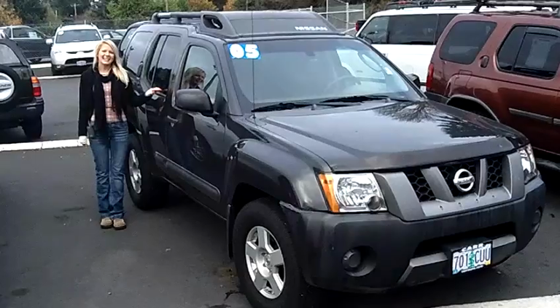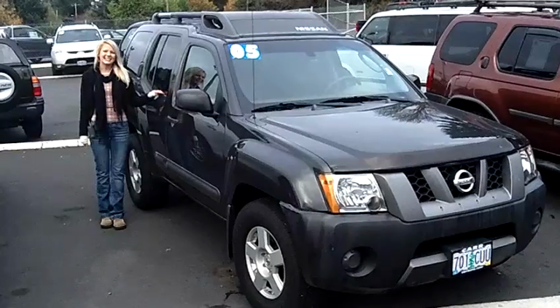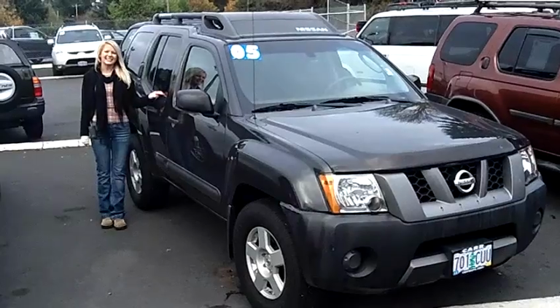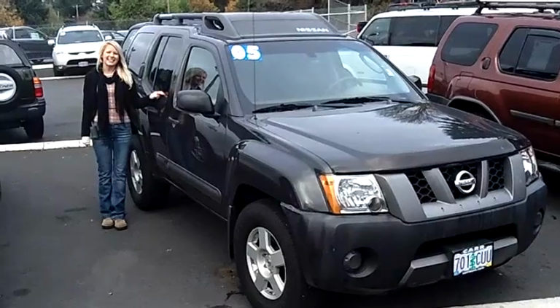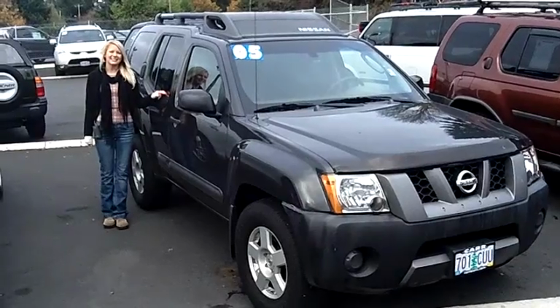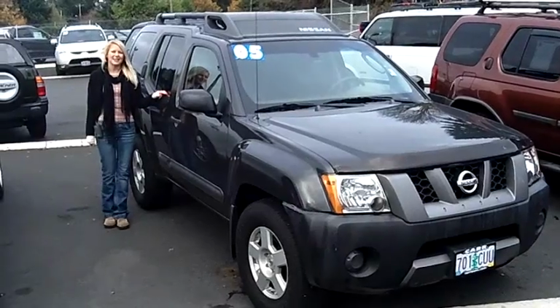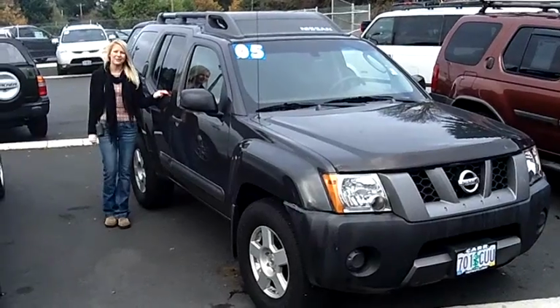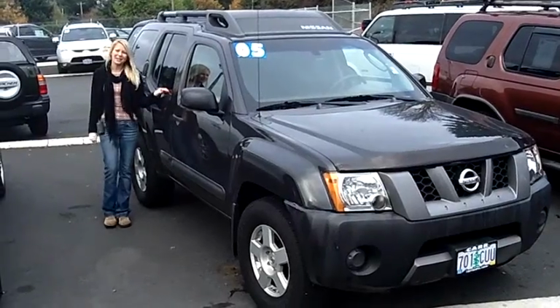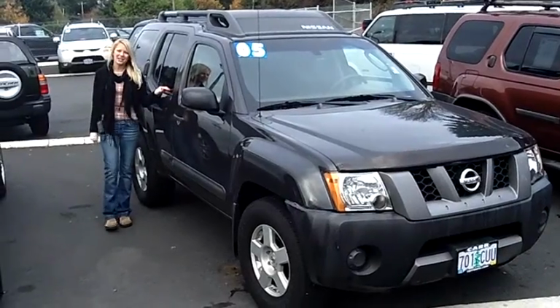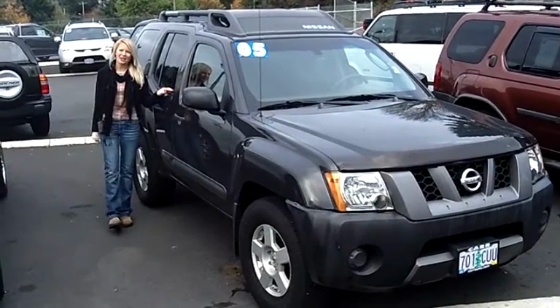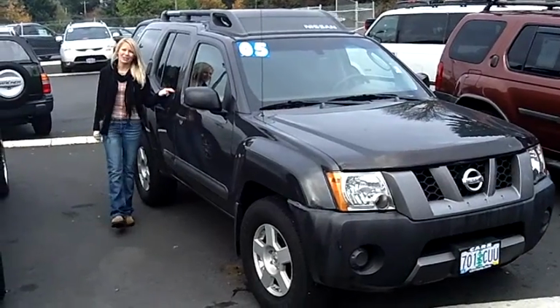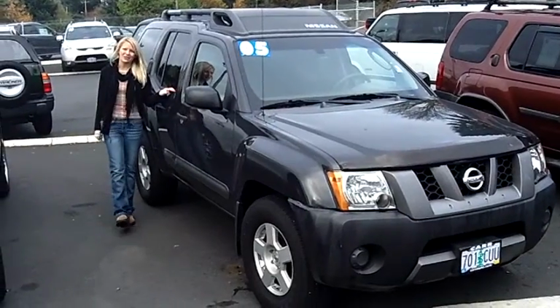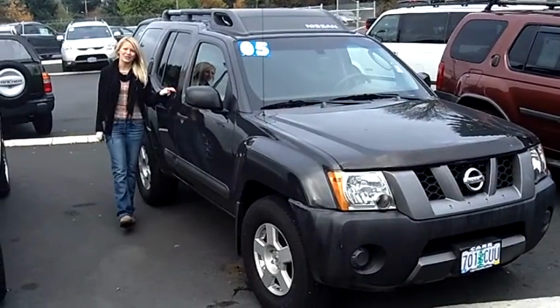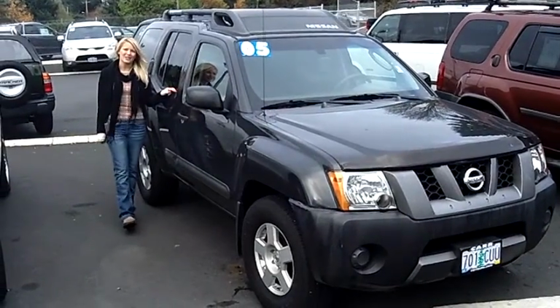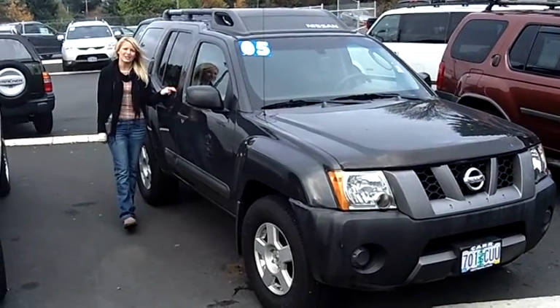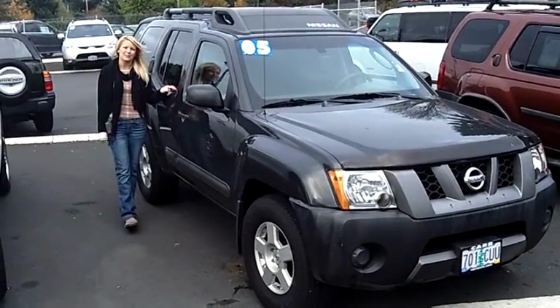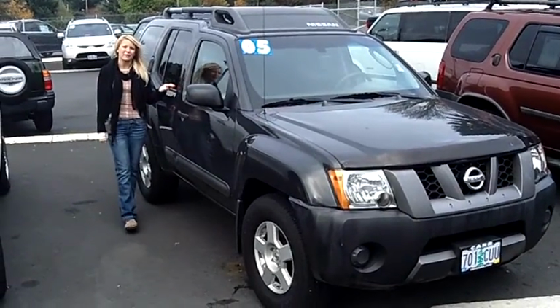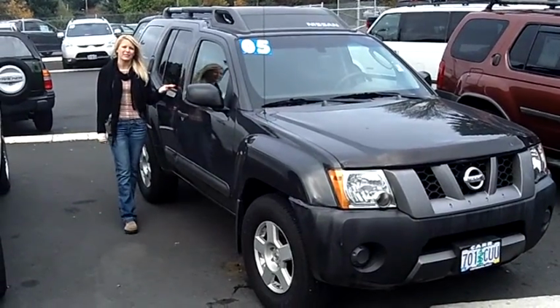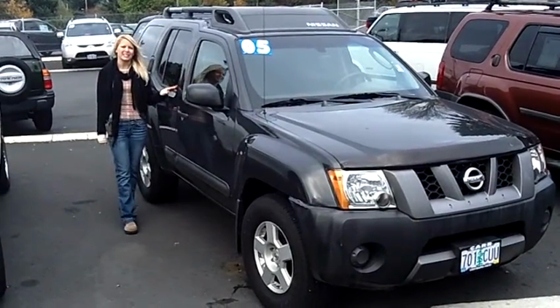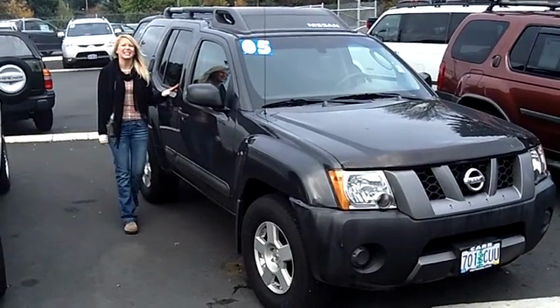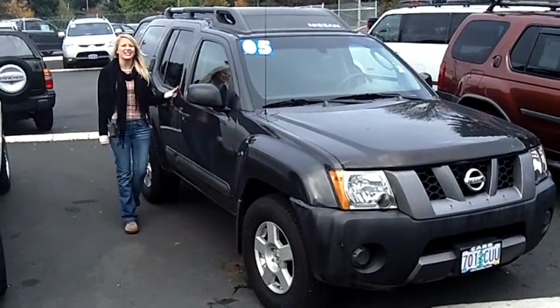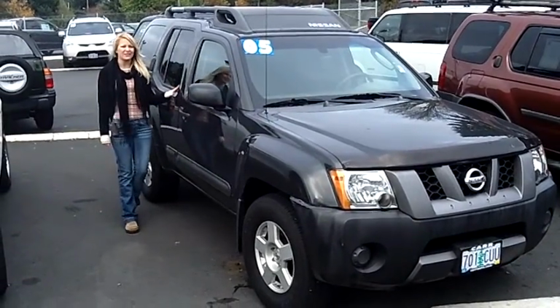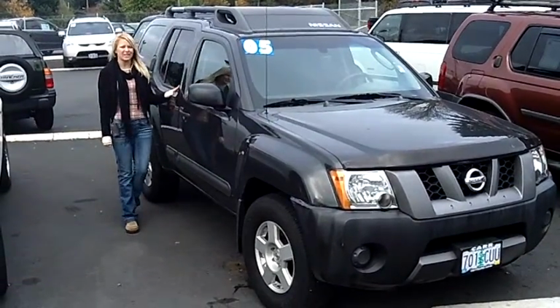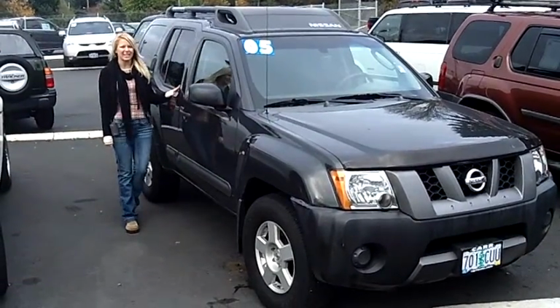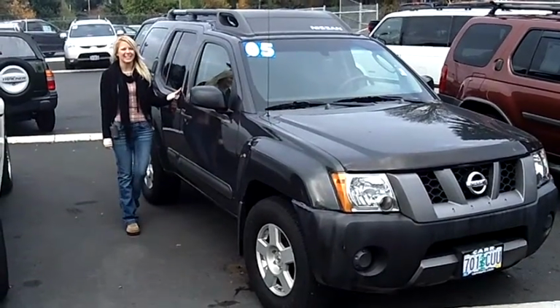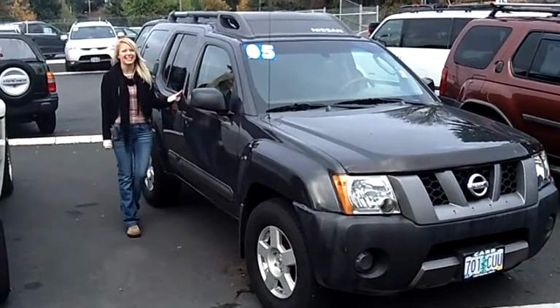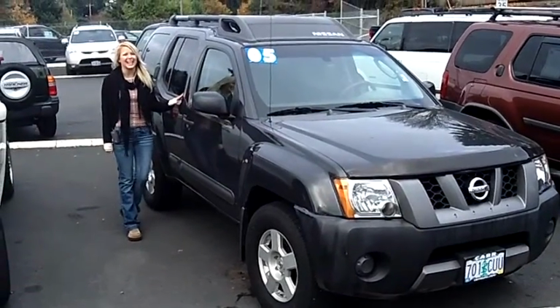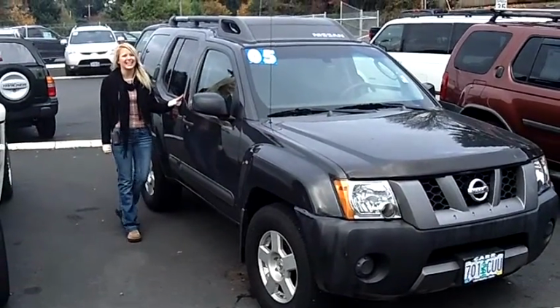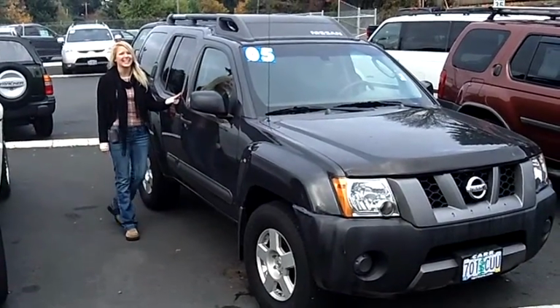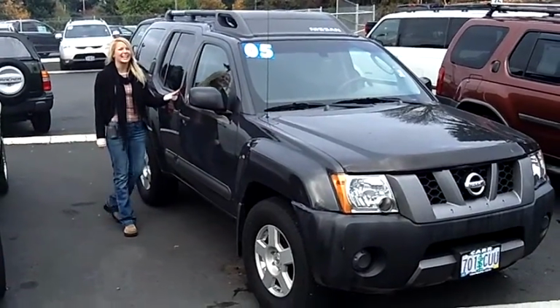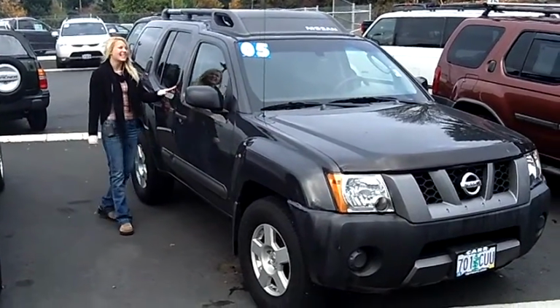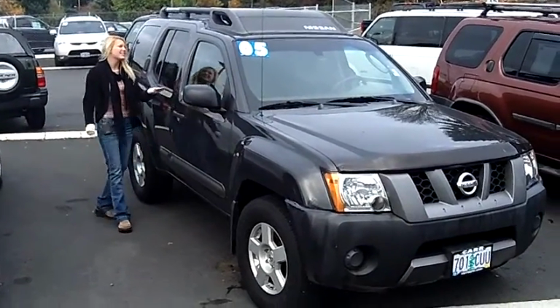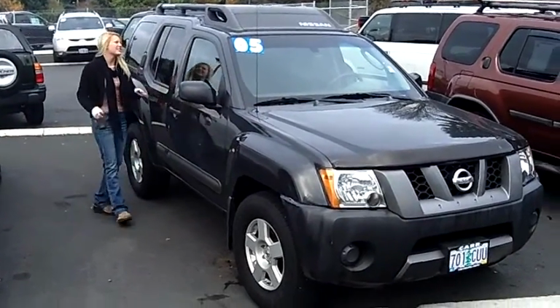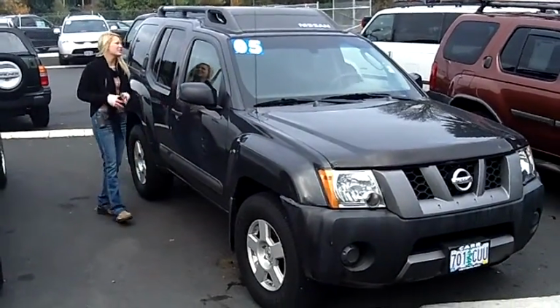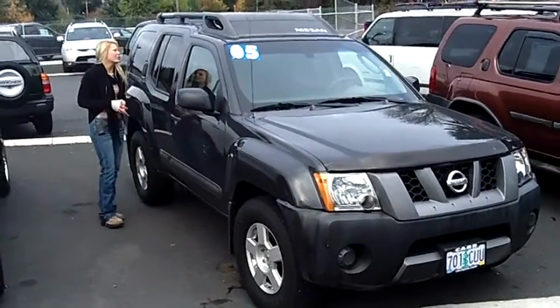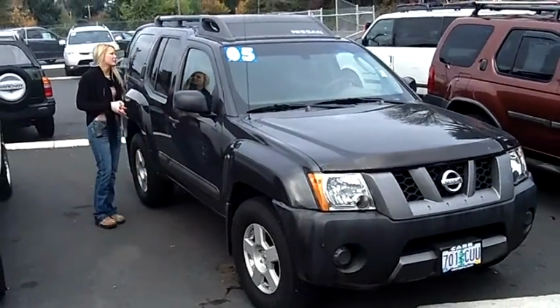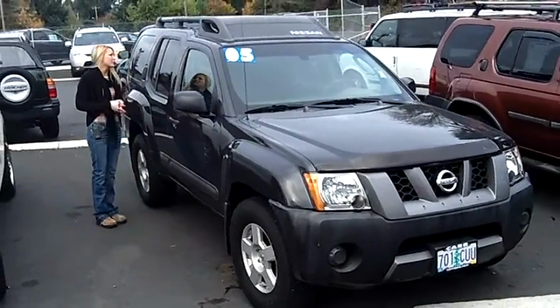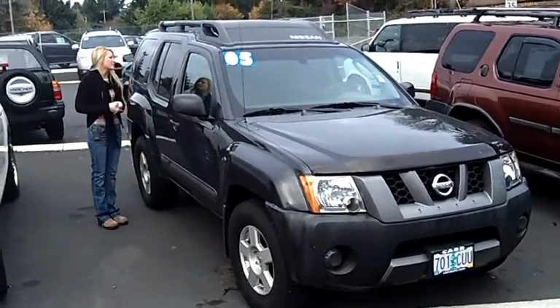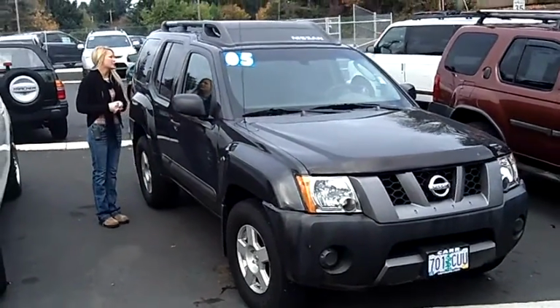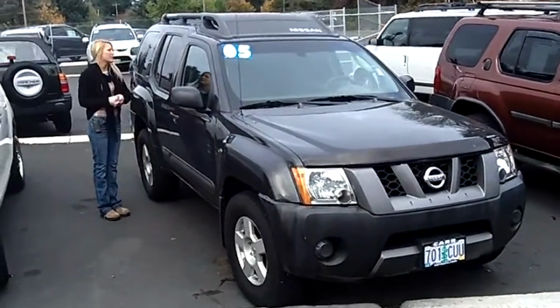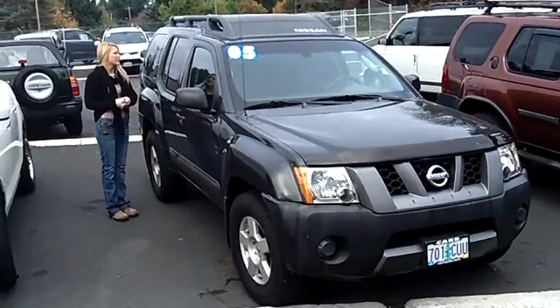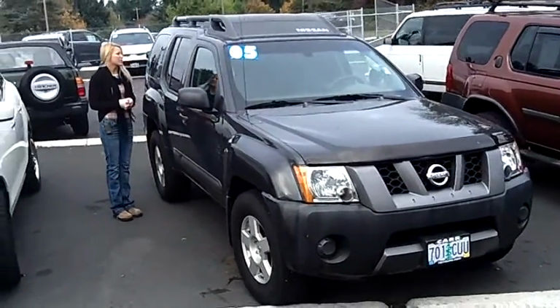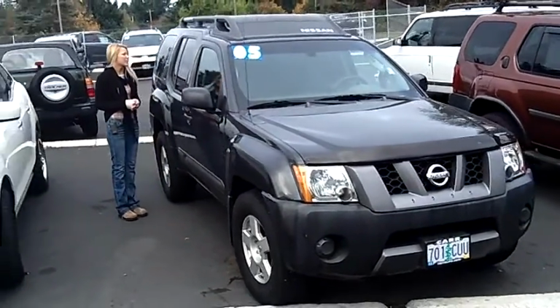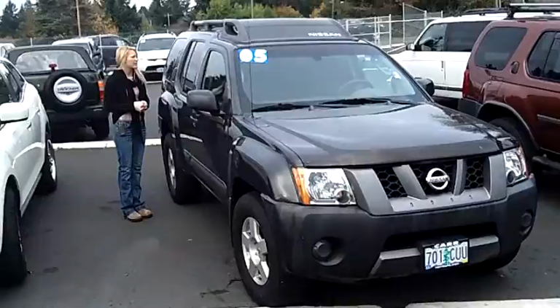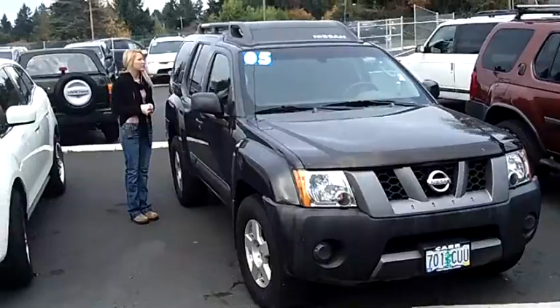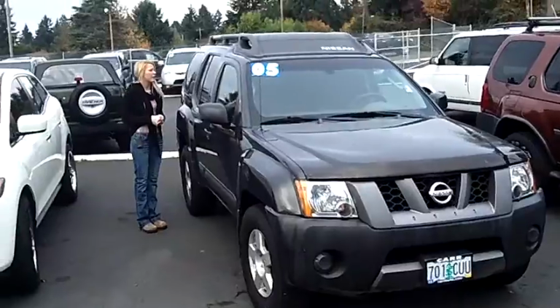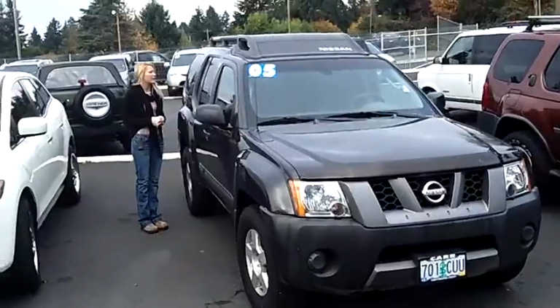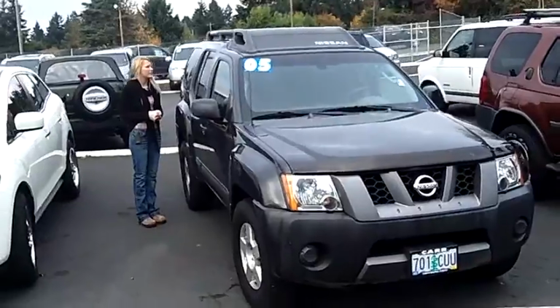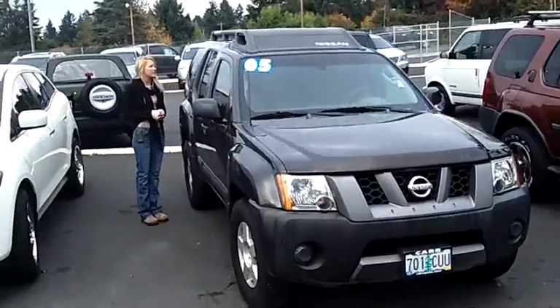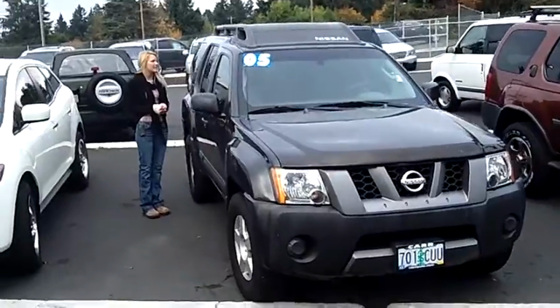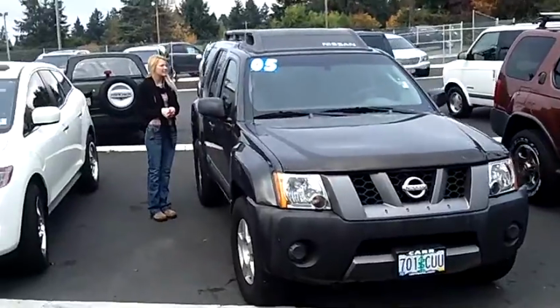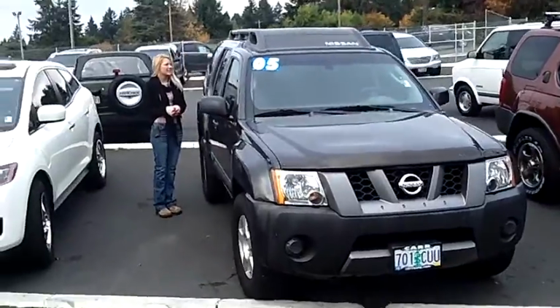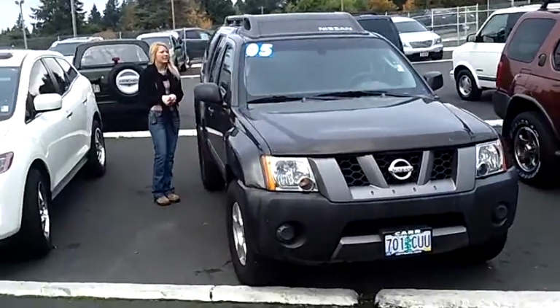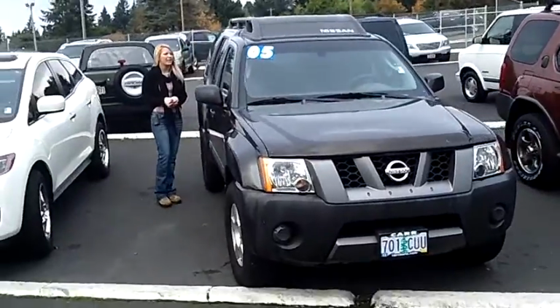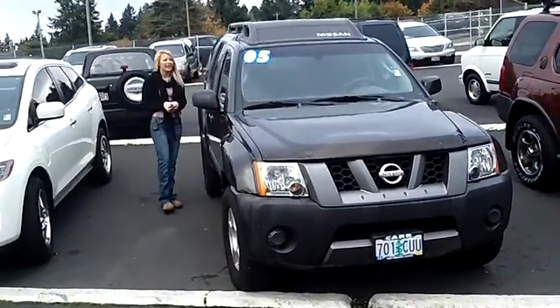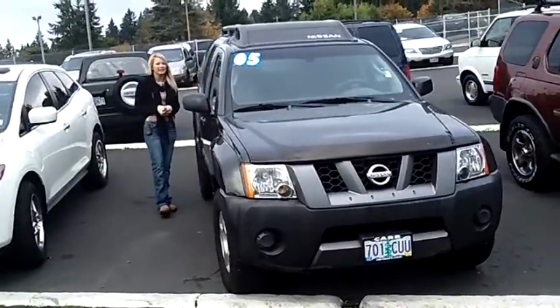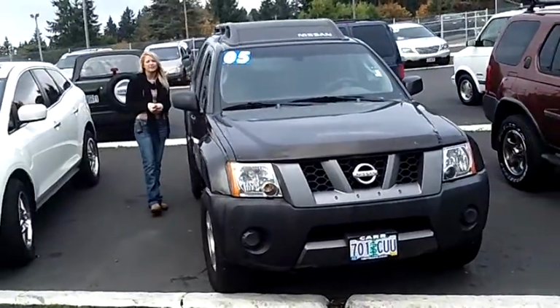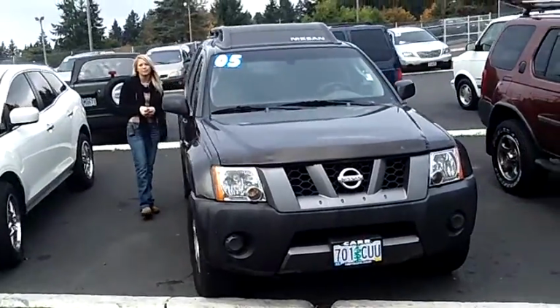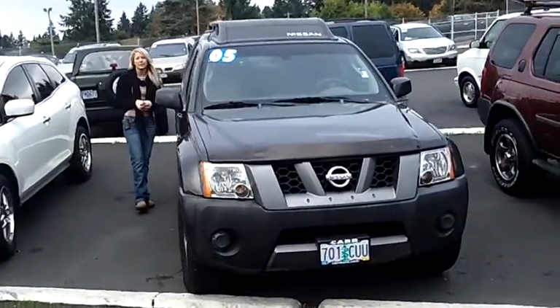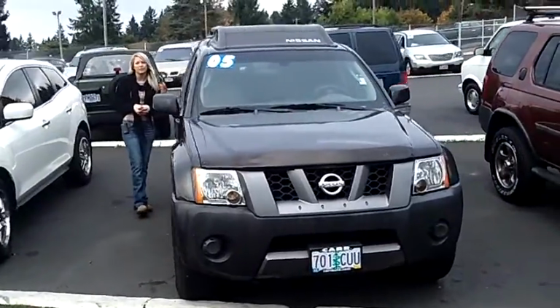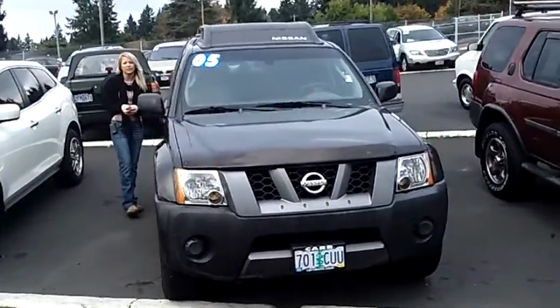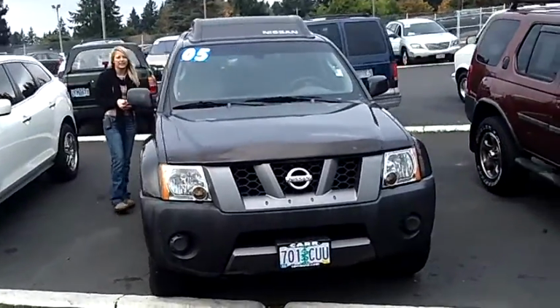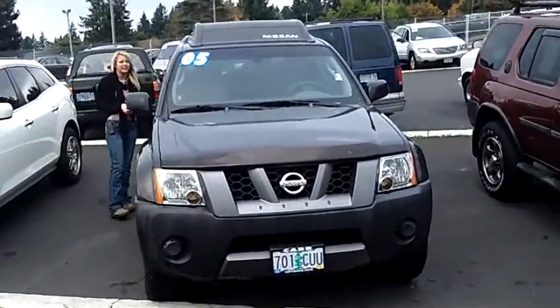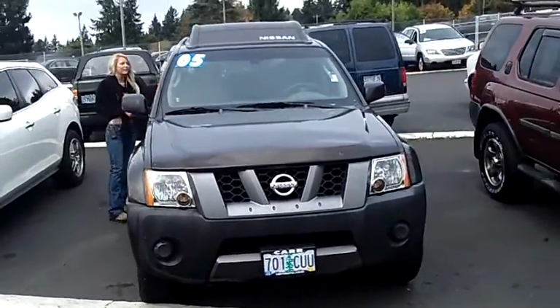Hi, this is Lacey. I'm here at Car Used Cars in Beaverton. Thanks for clicking on that link. This is your virtual tour of the 2005 Nissan Xterra S Sport Utility.